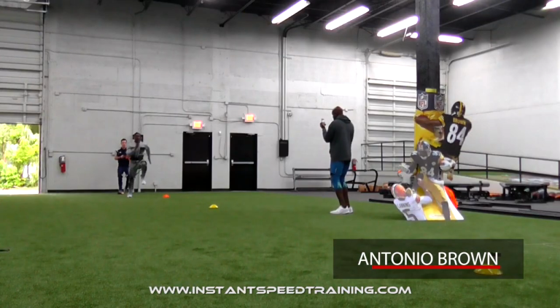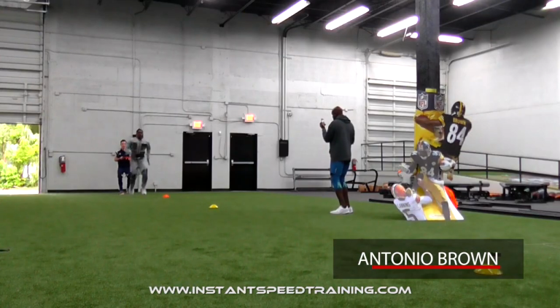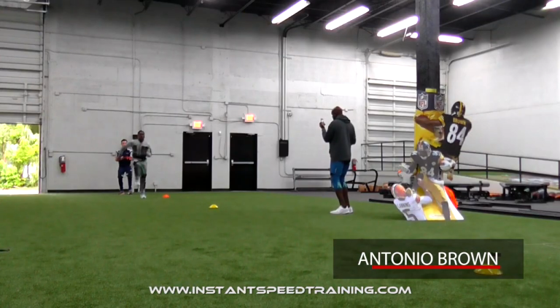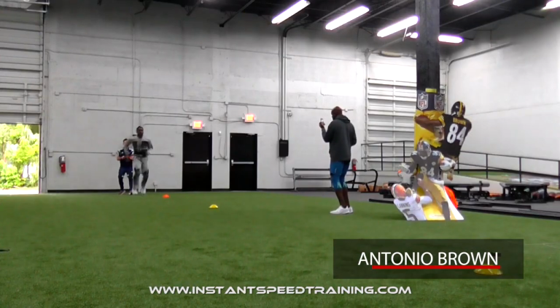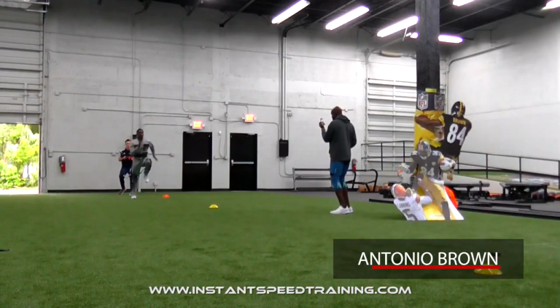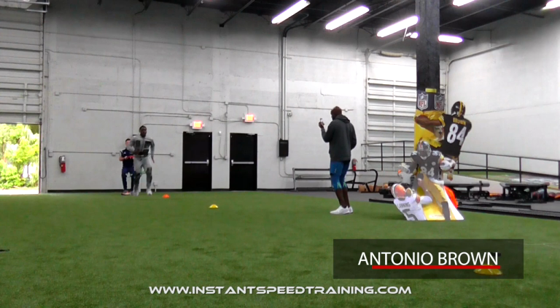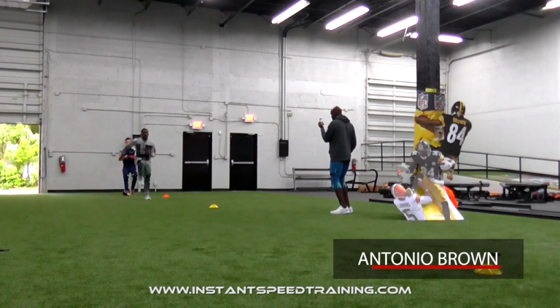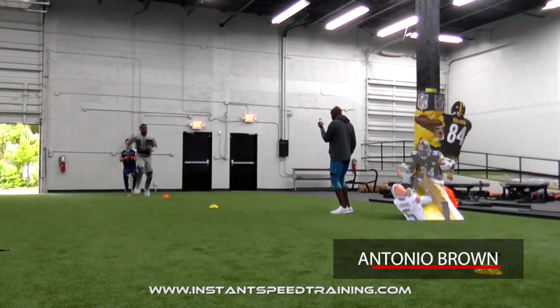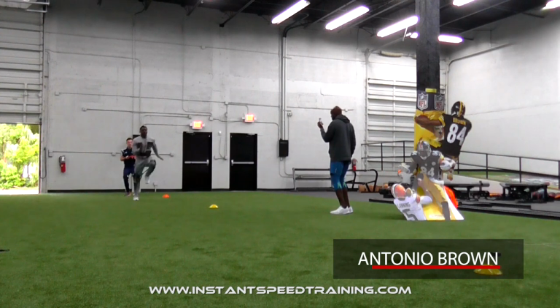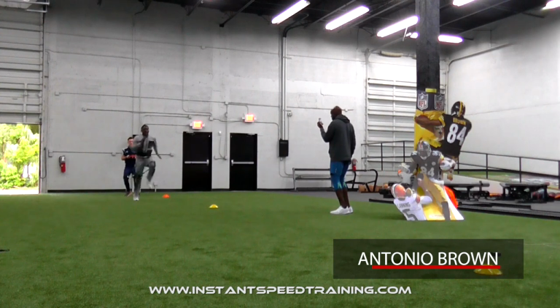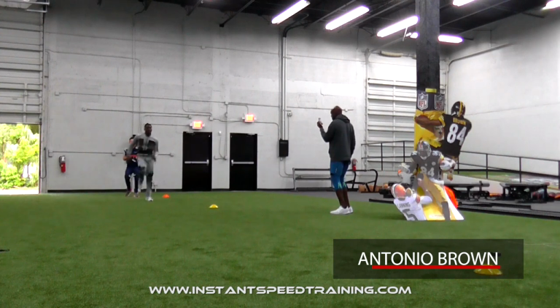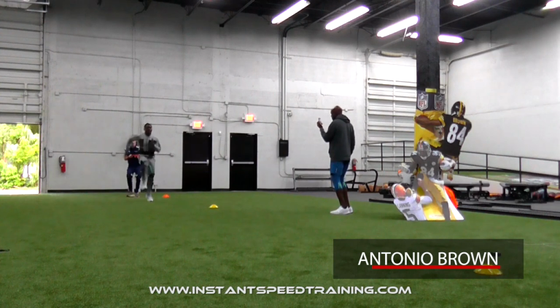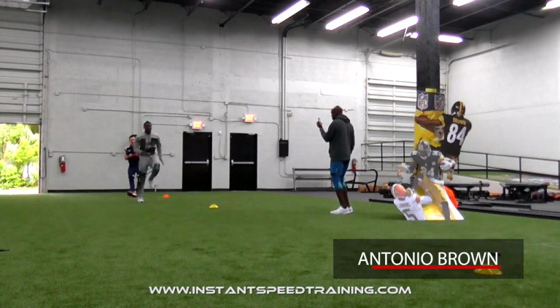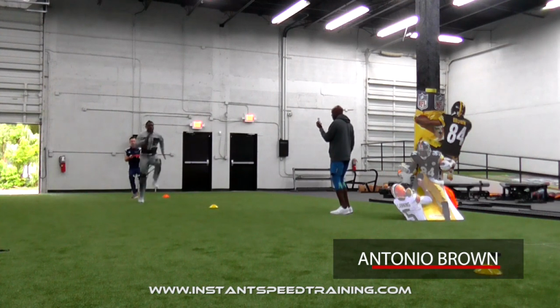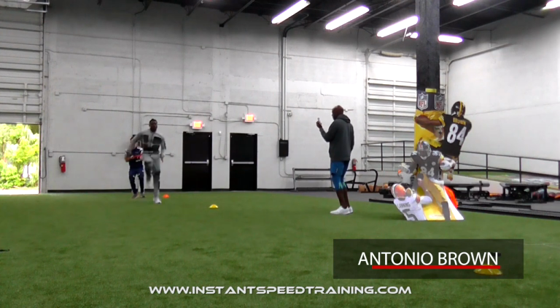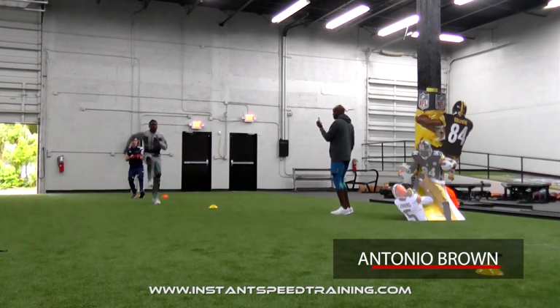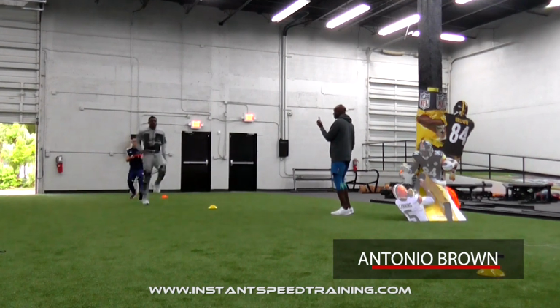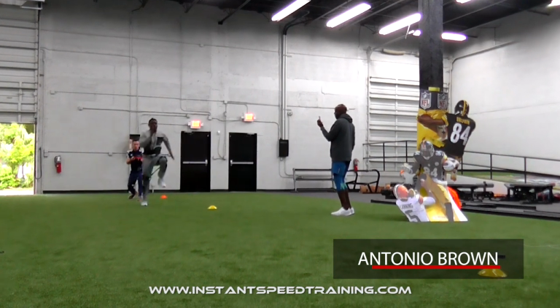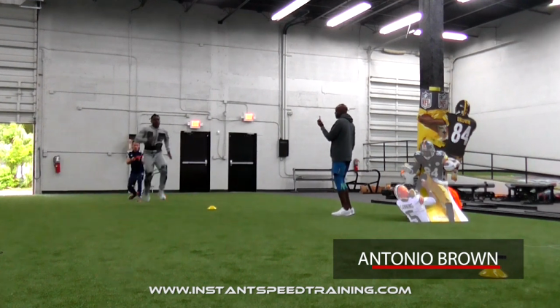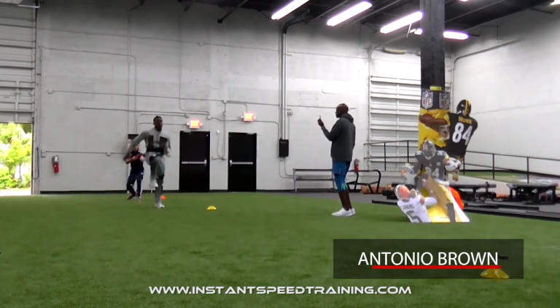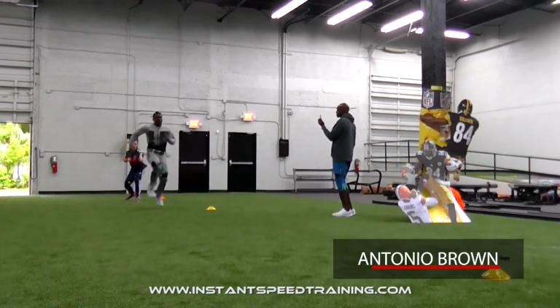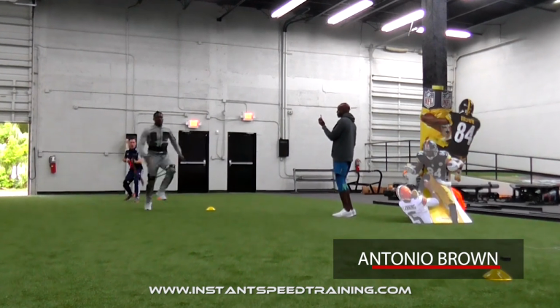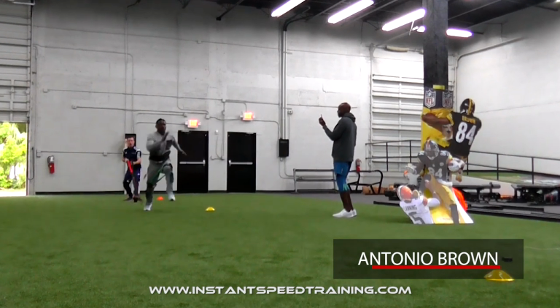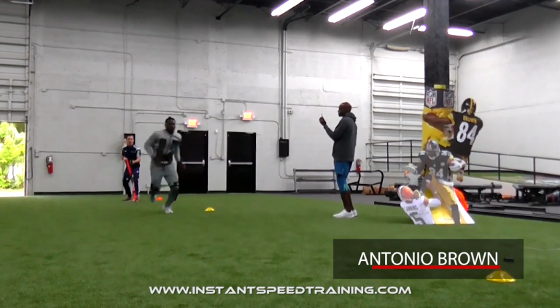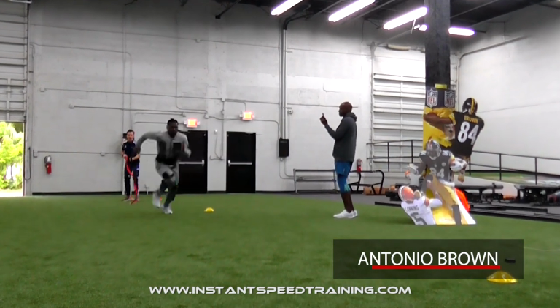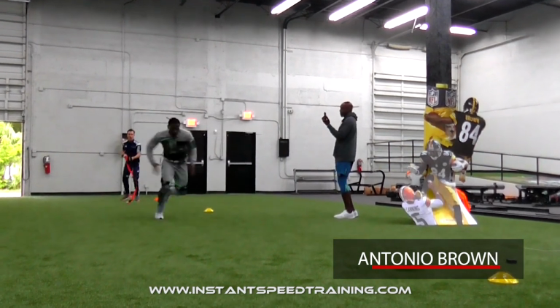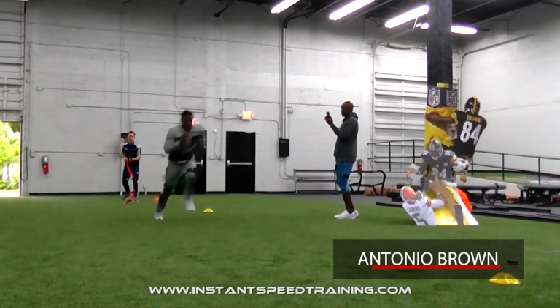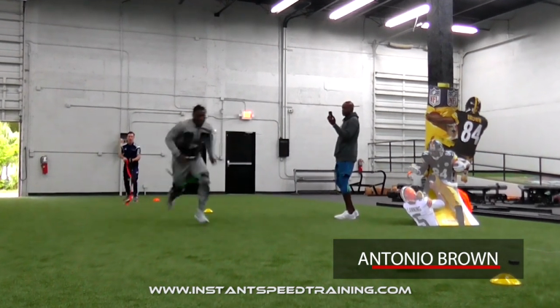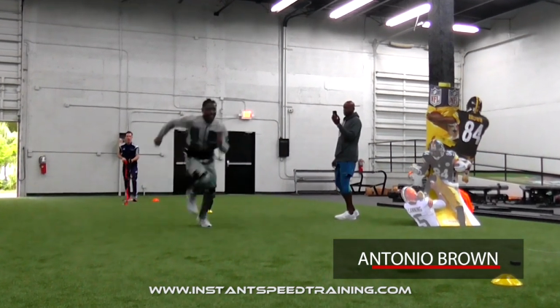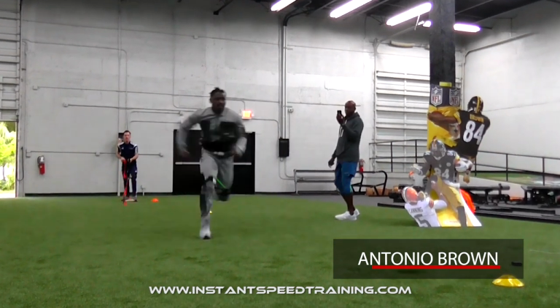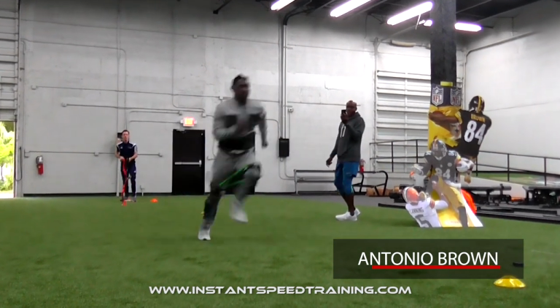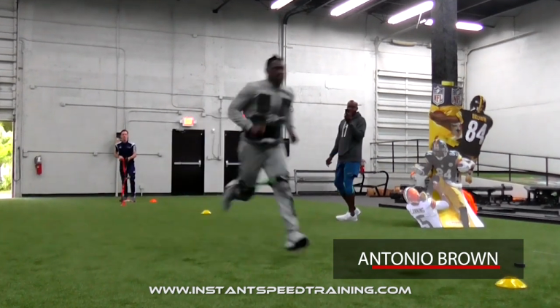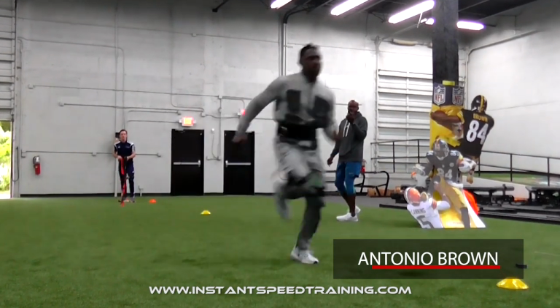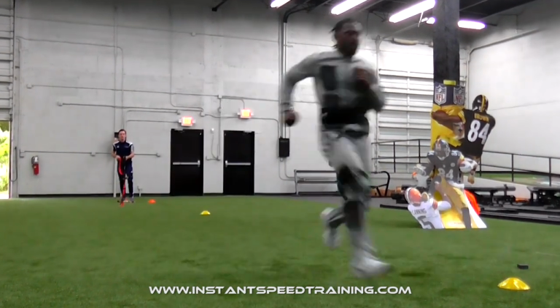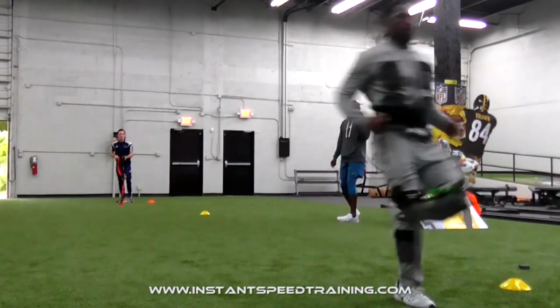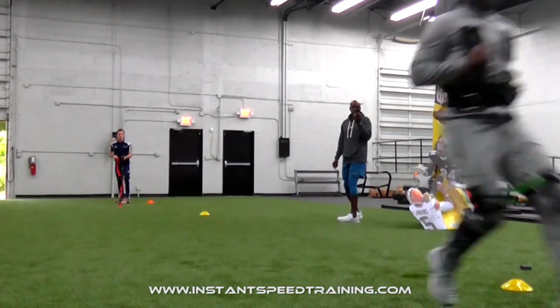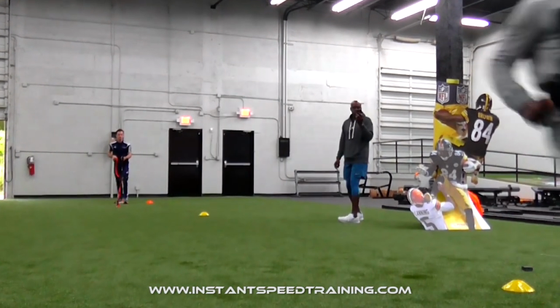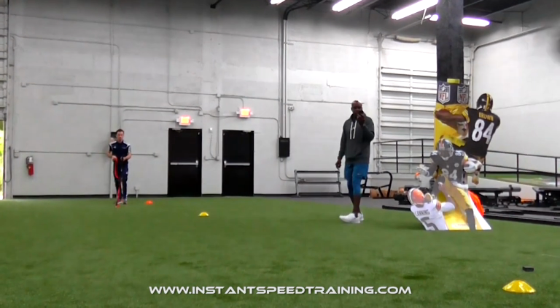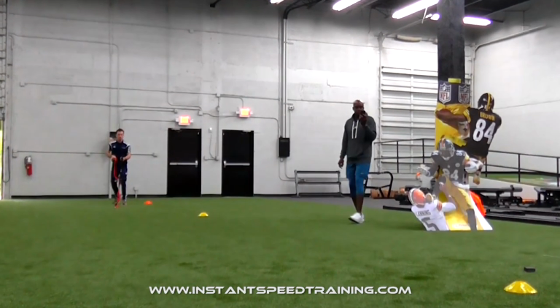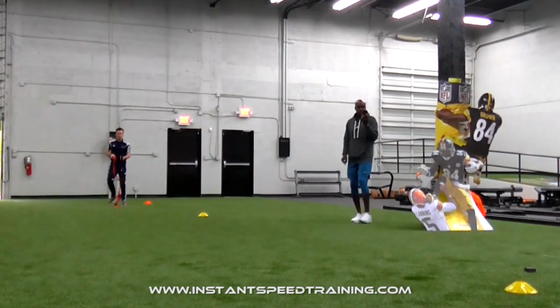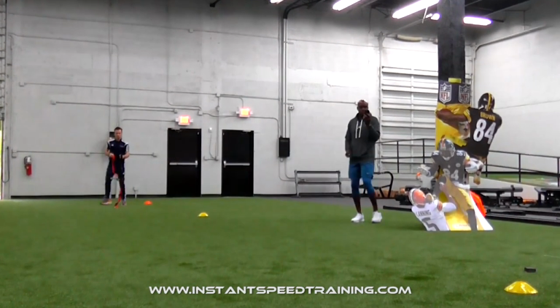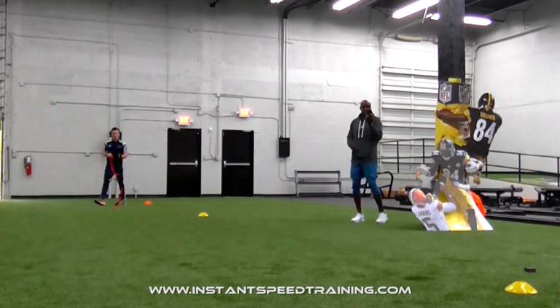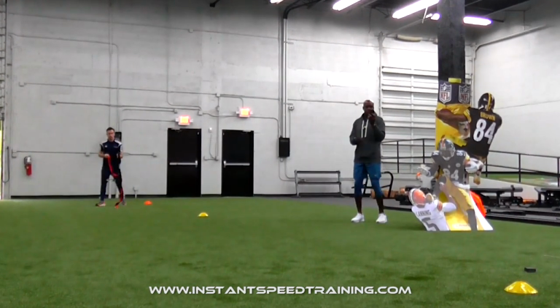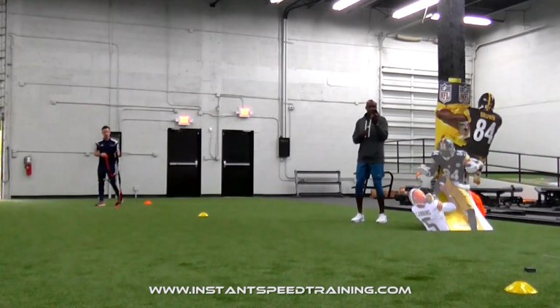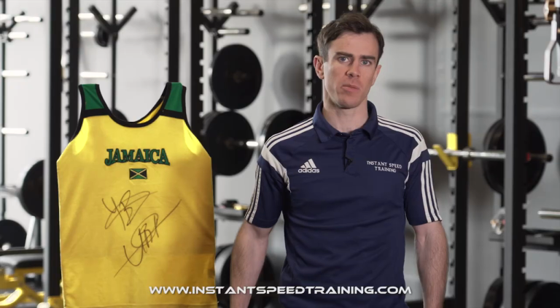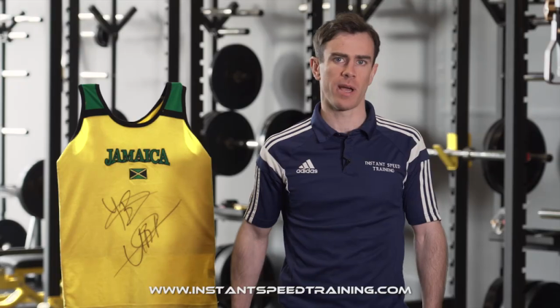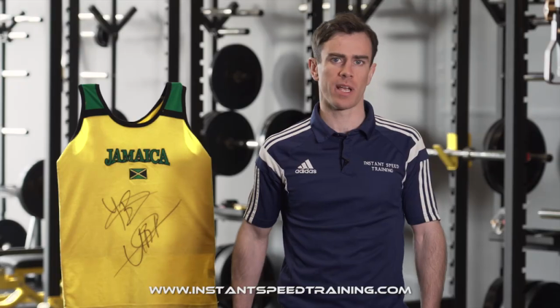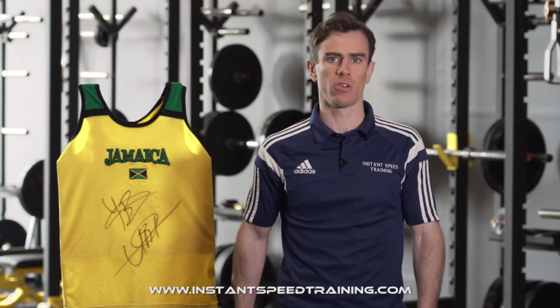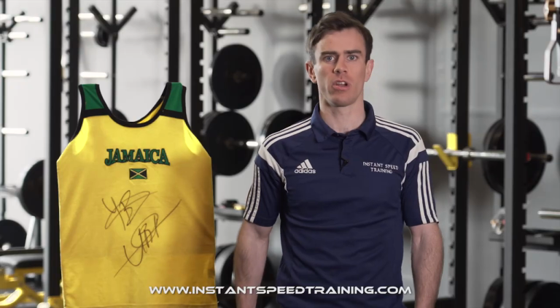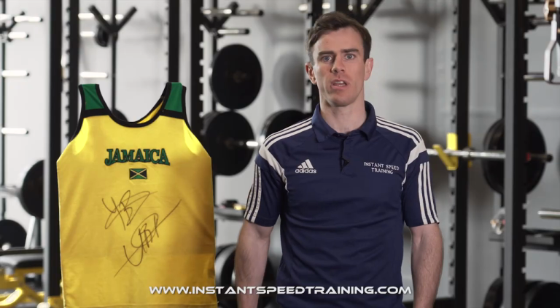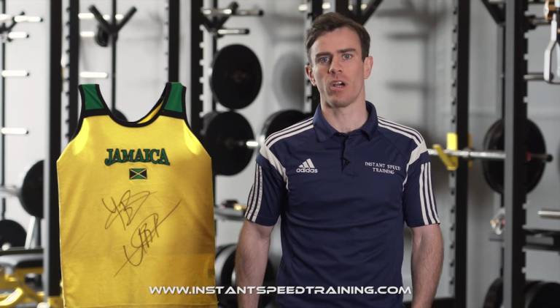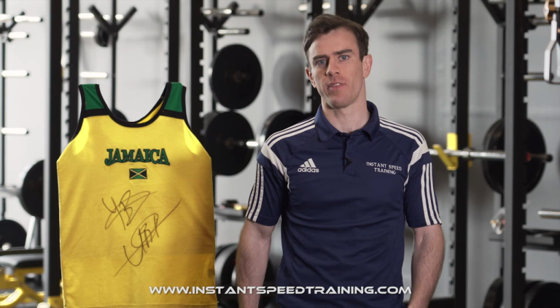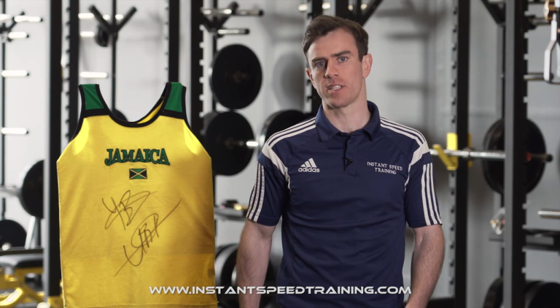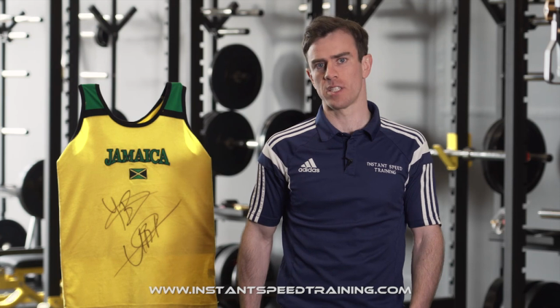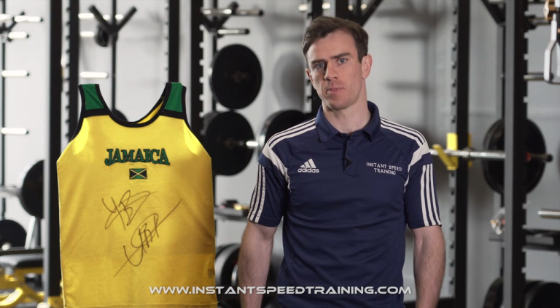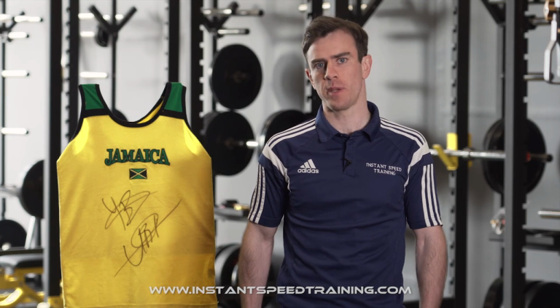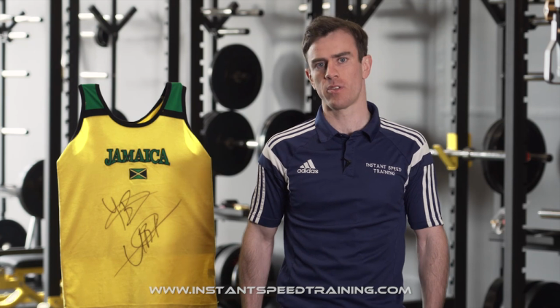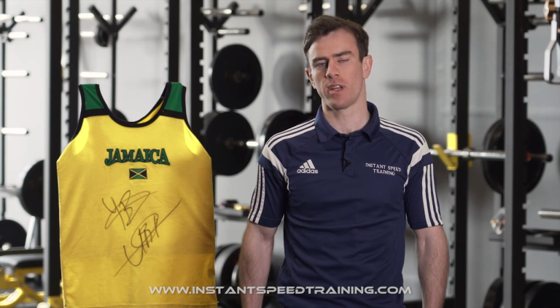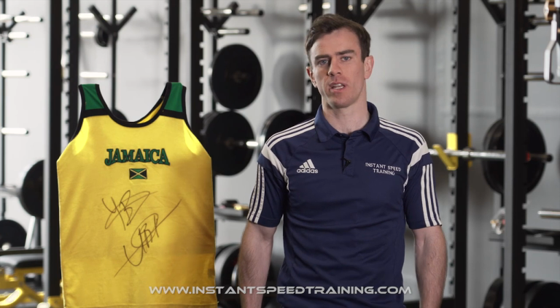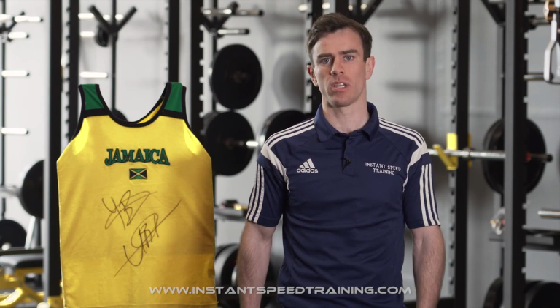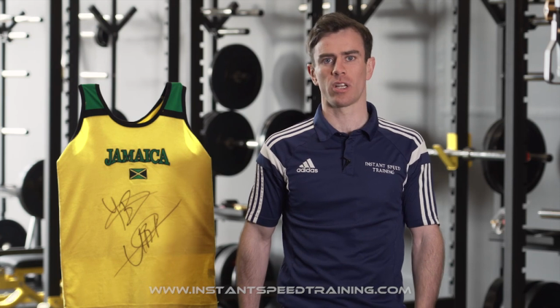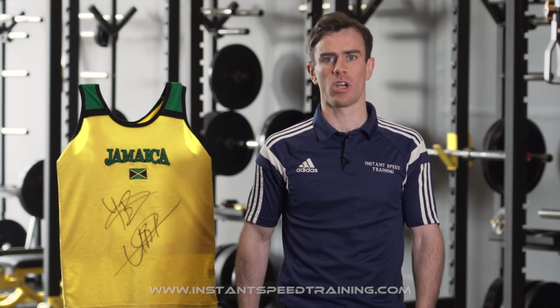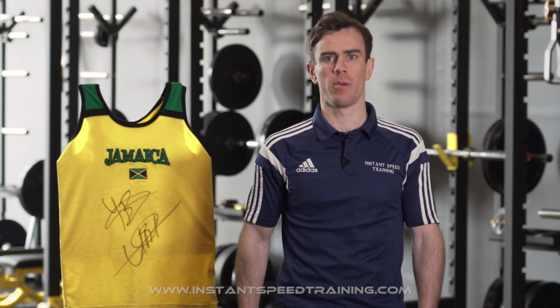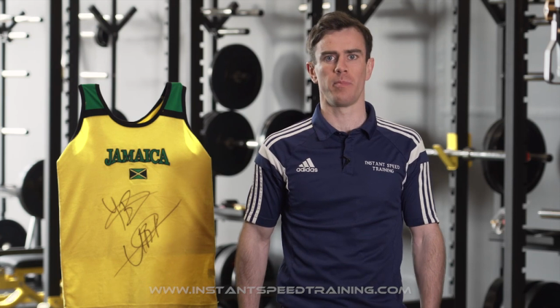Using the bullet release belt will result in faster and more powerful starts. I'm Martin McElroy of InstantSpeedTraining.com.